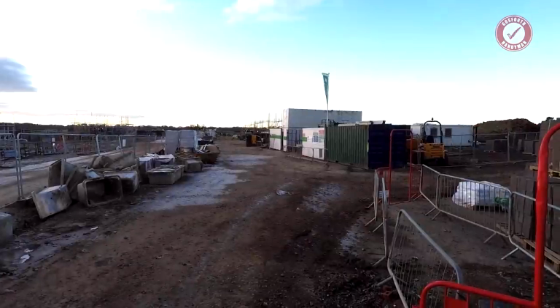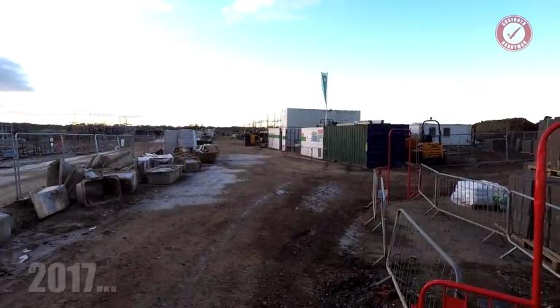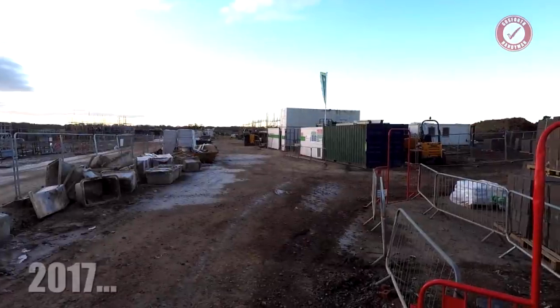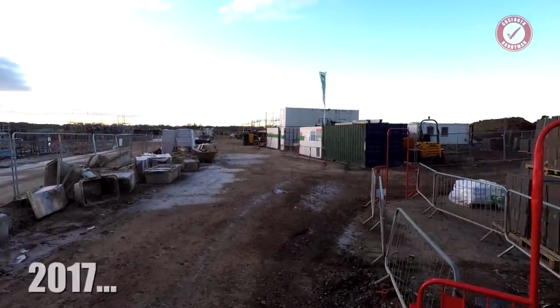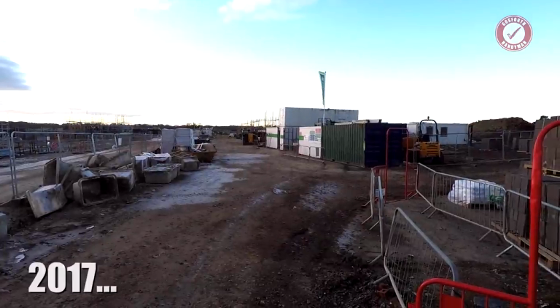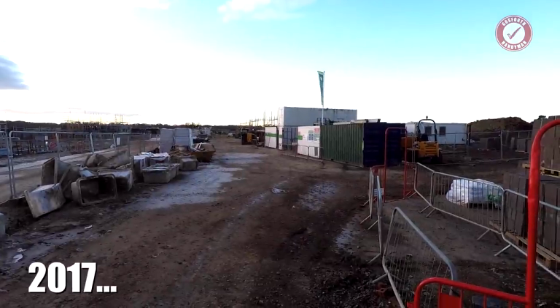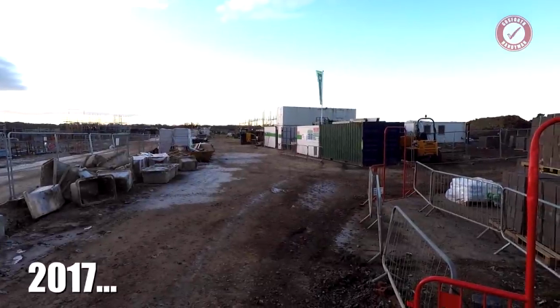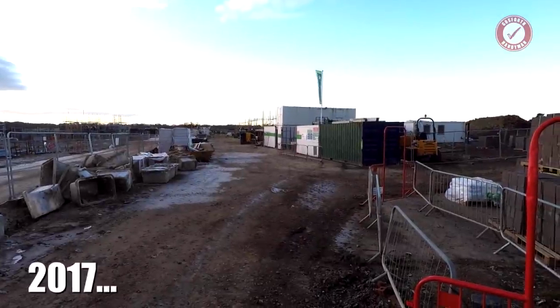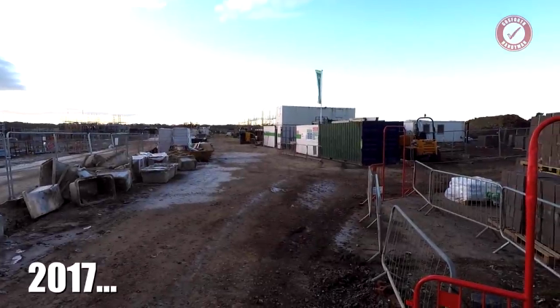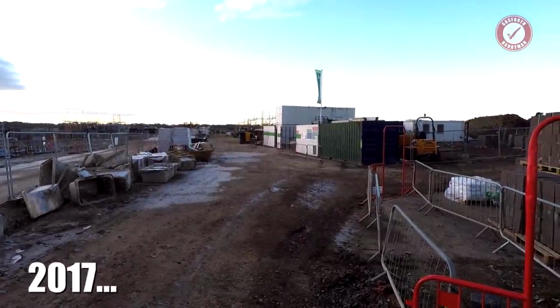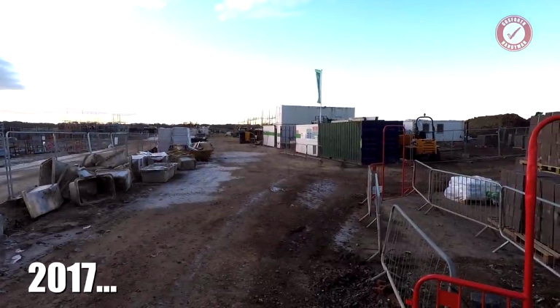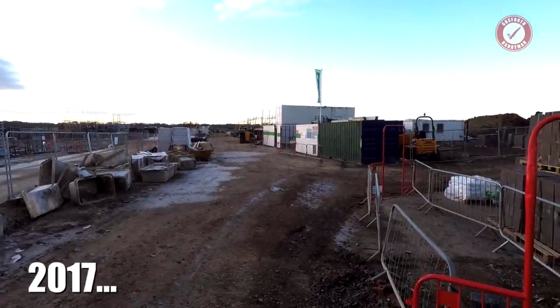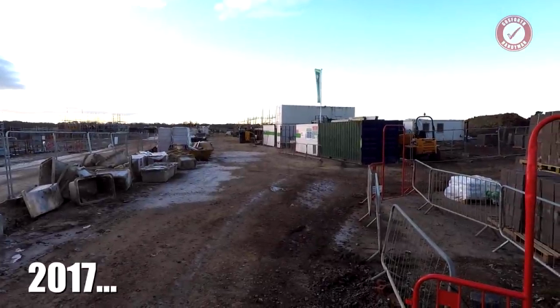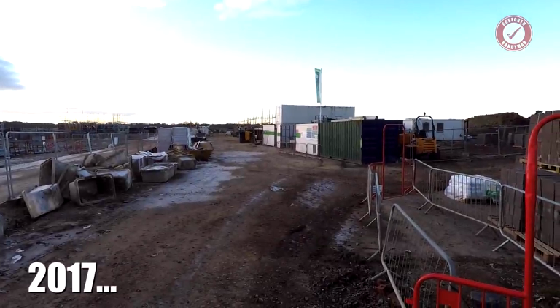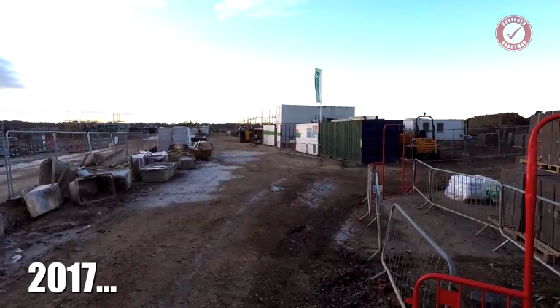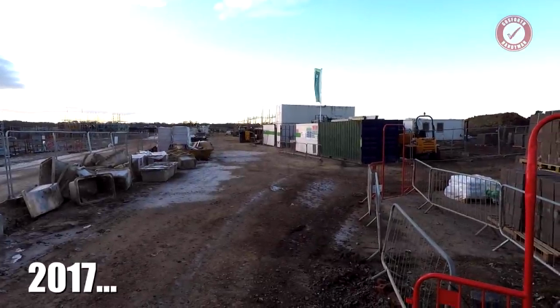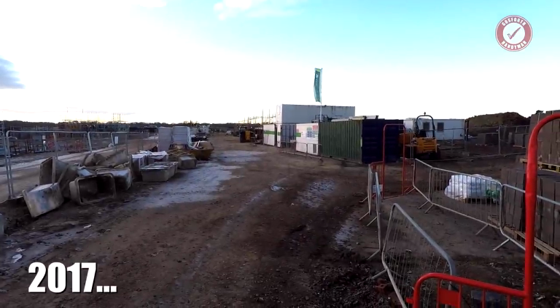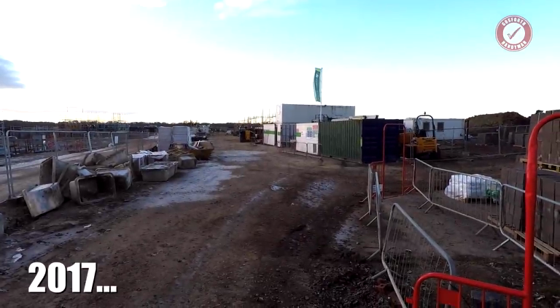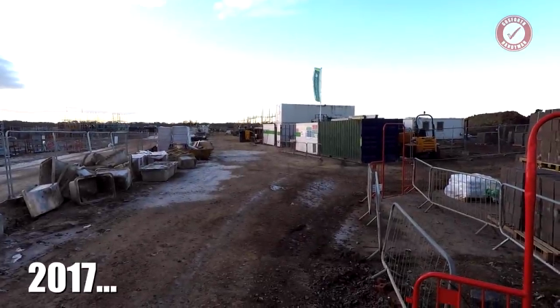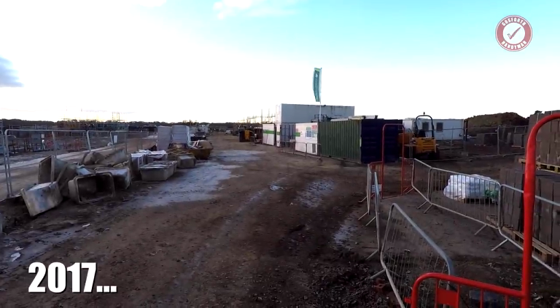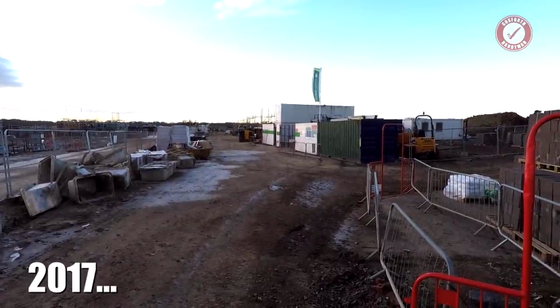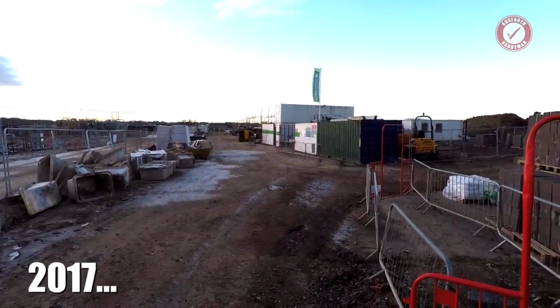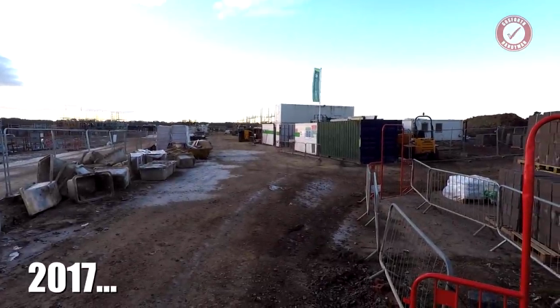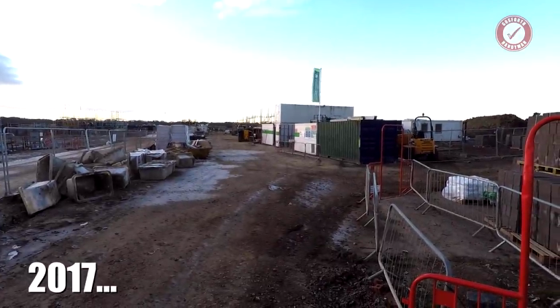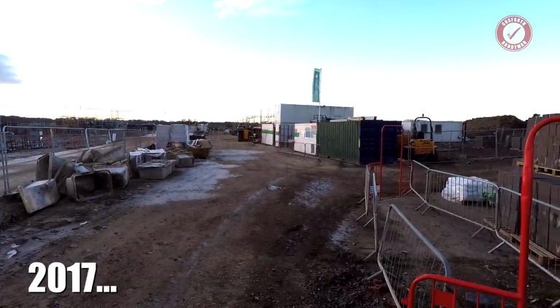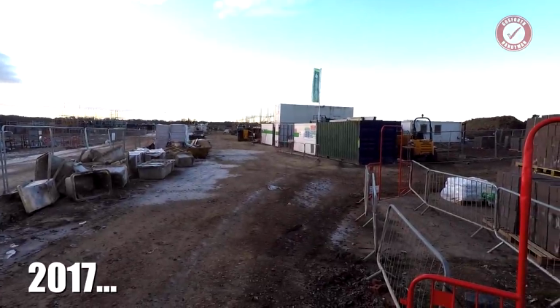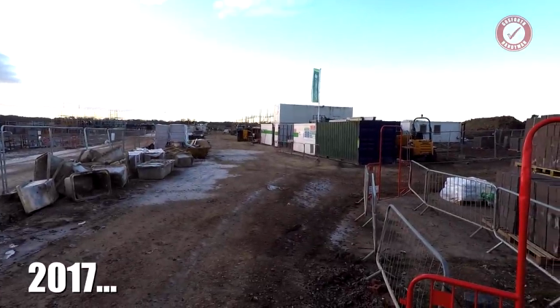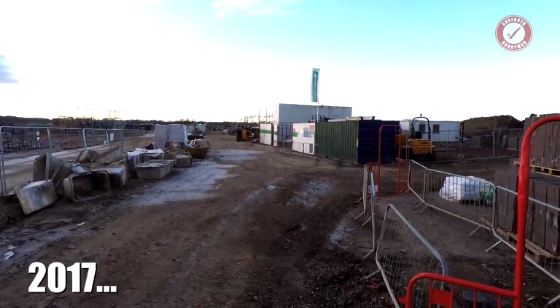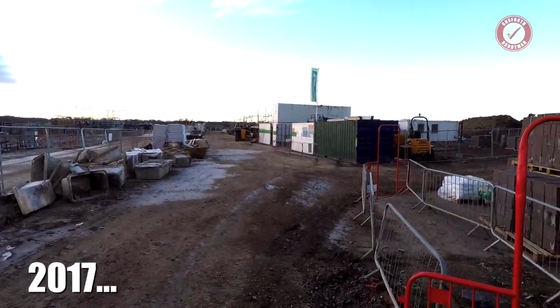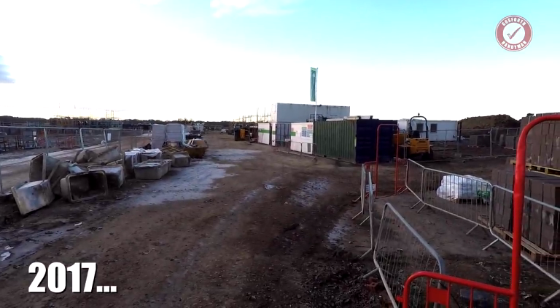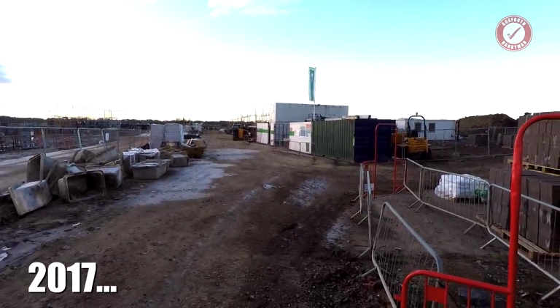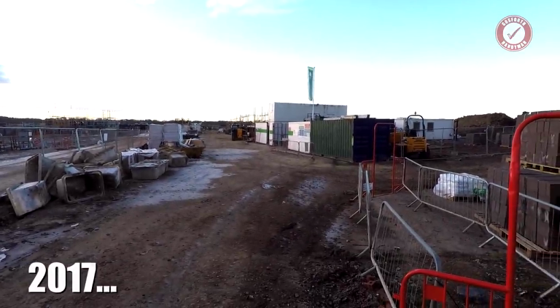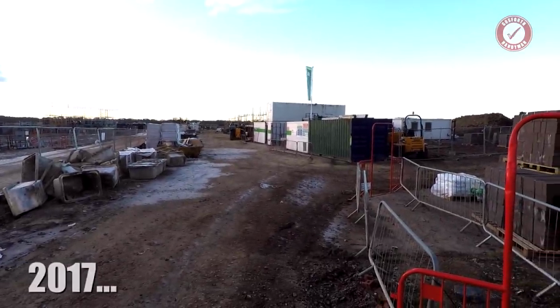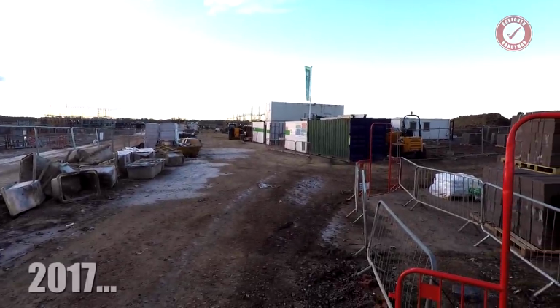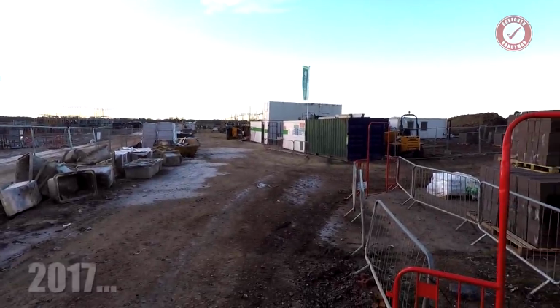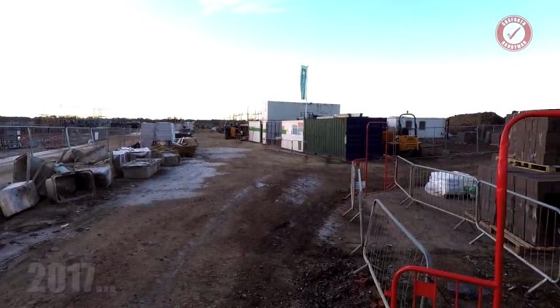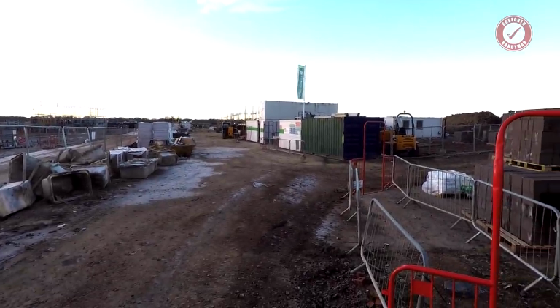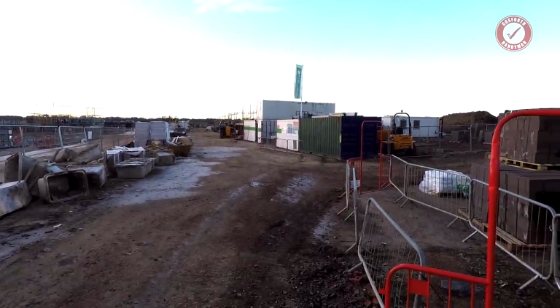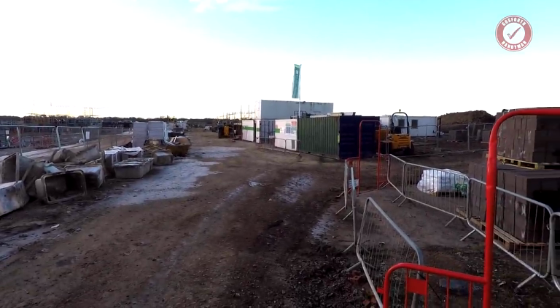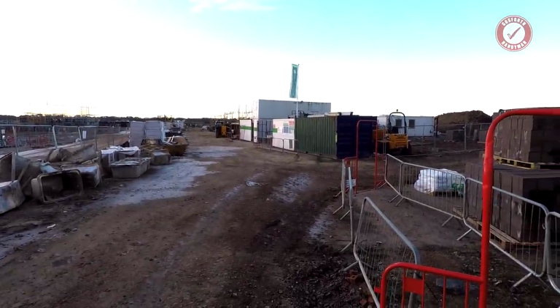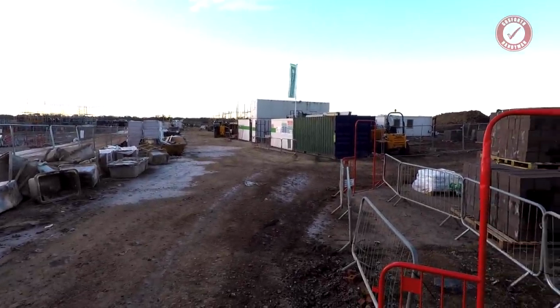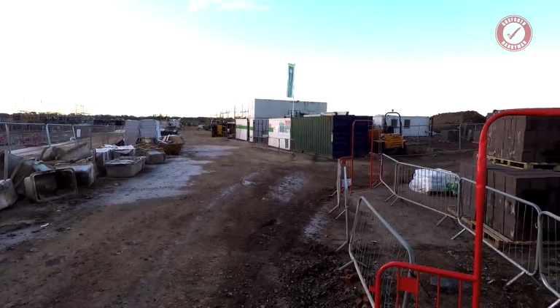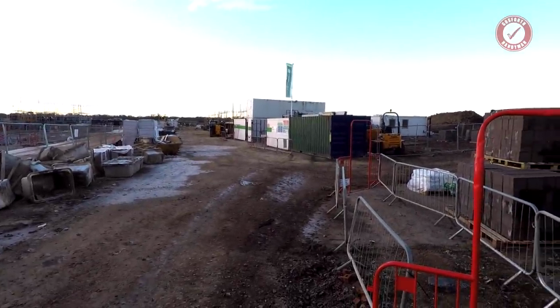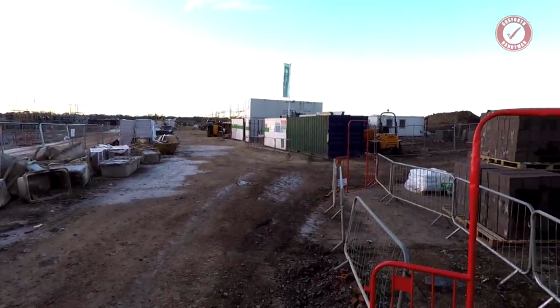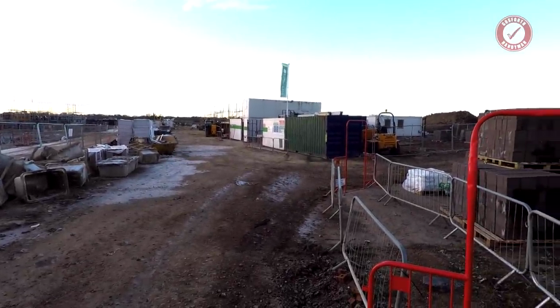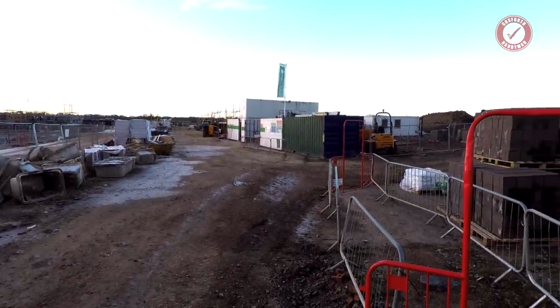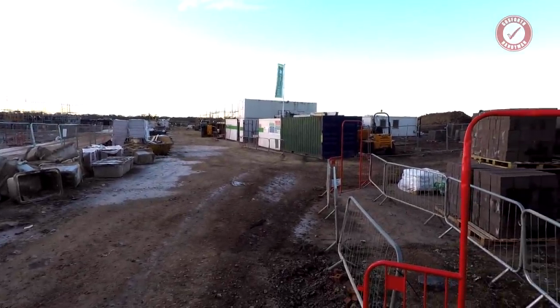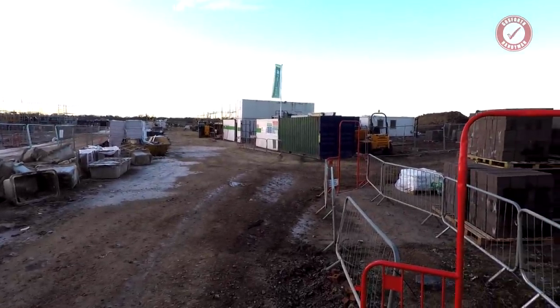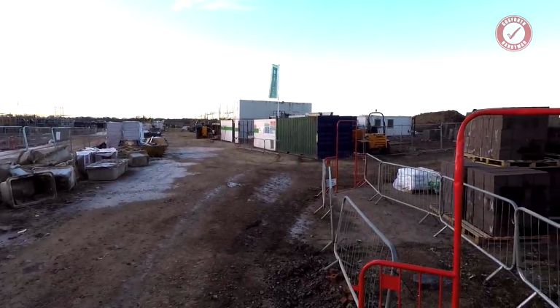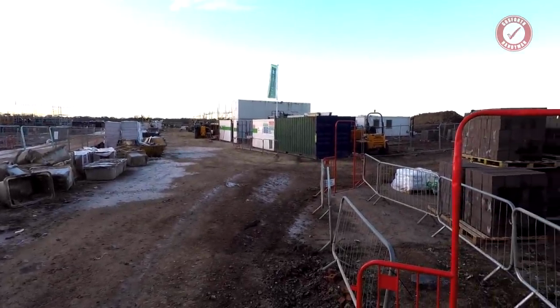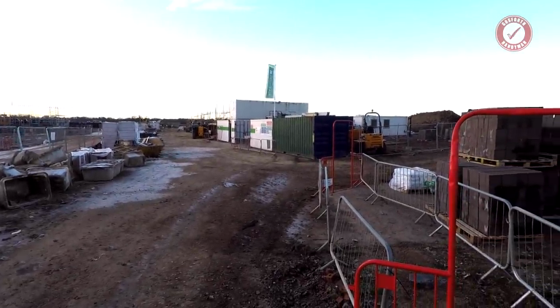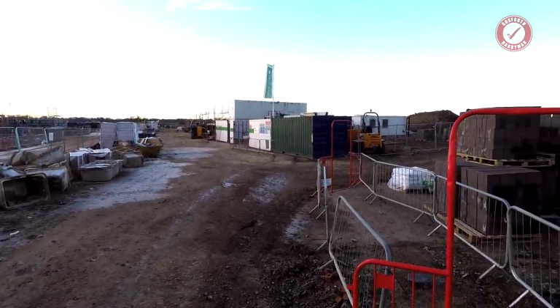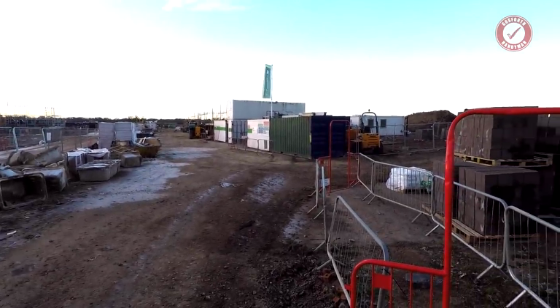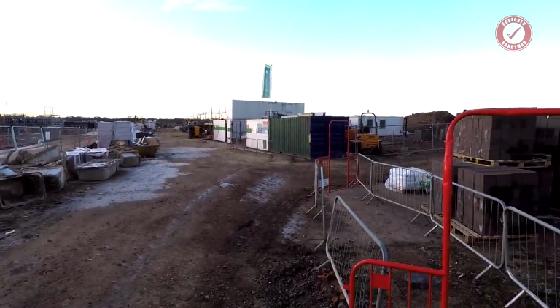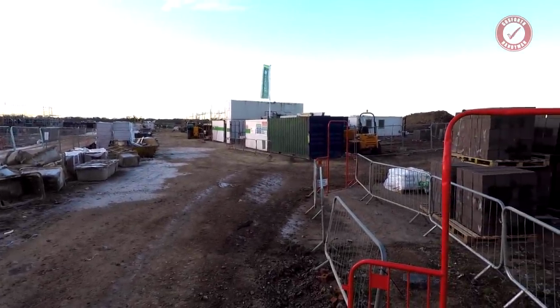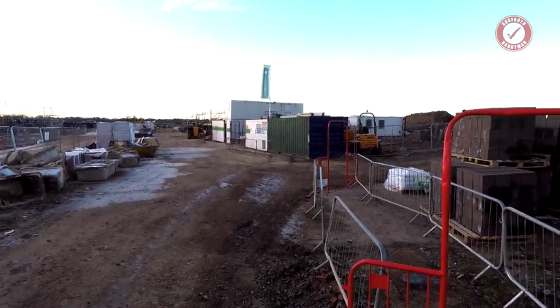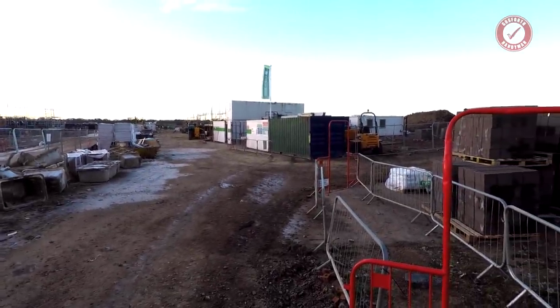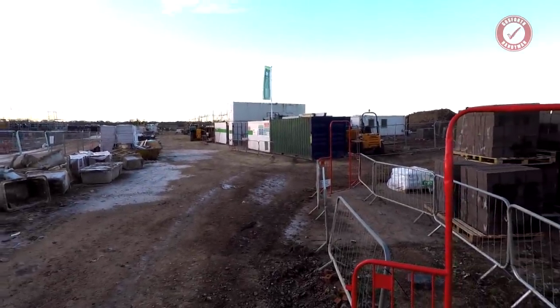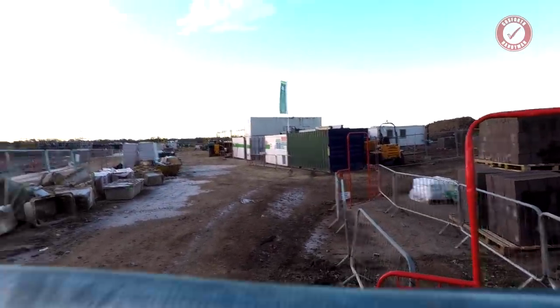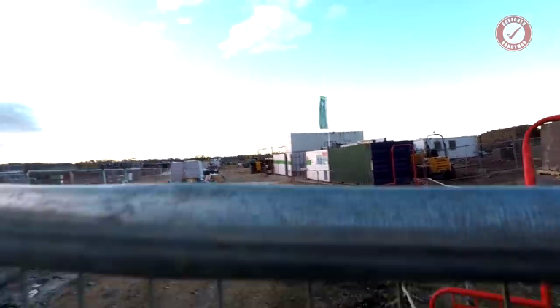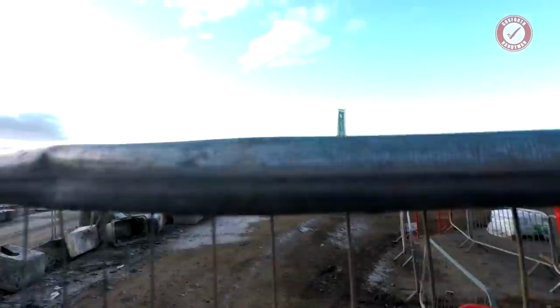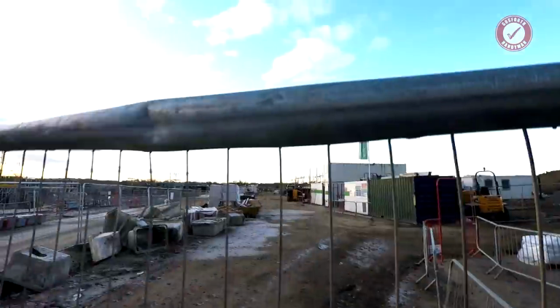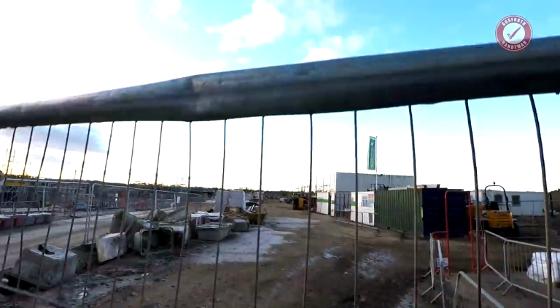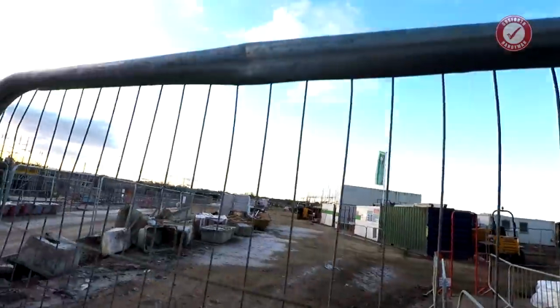They'll have this built in about two years or something. I'll come back here and it'll be full of houses.